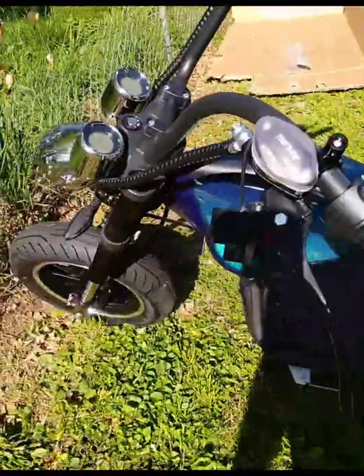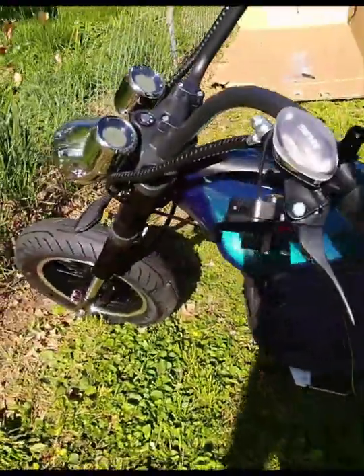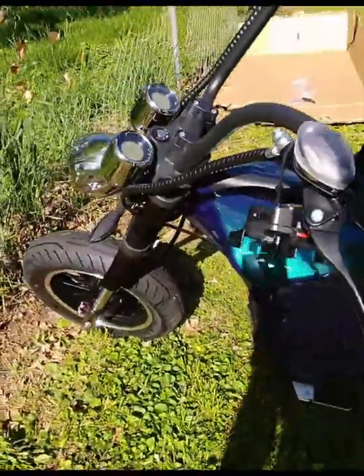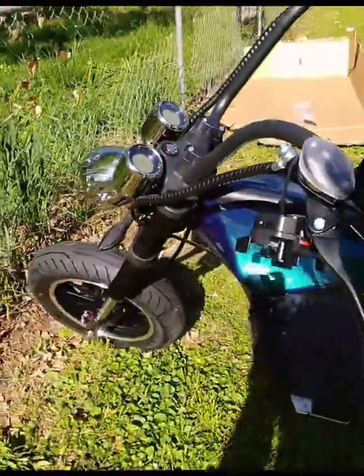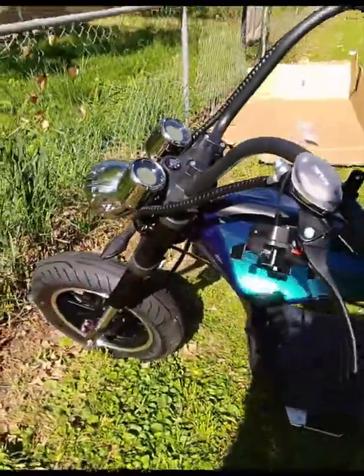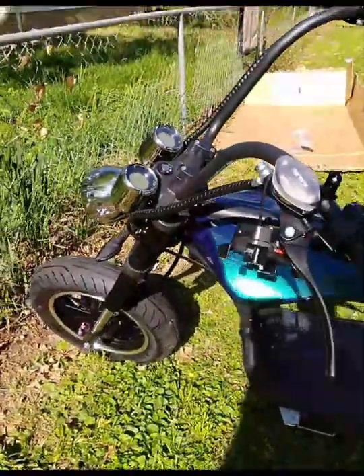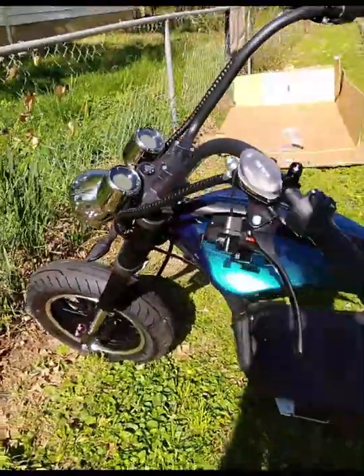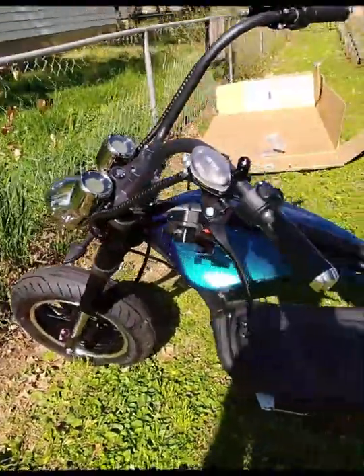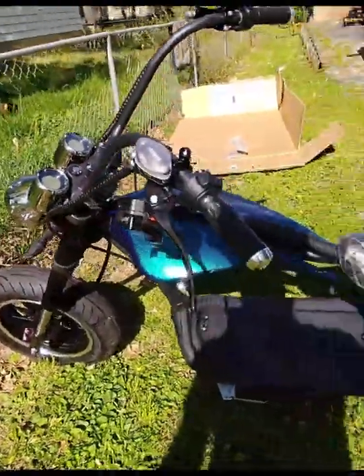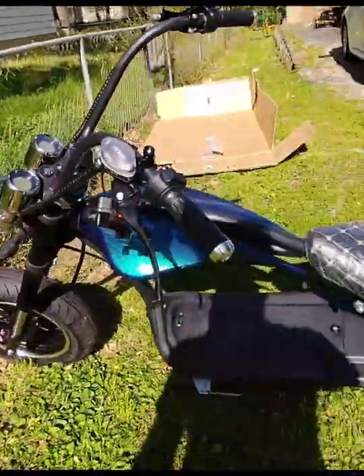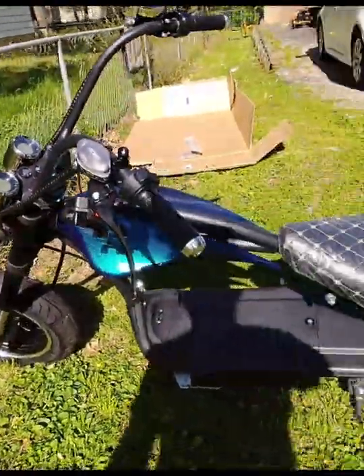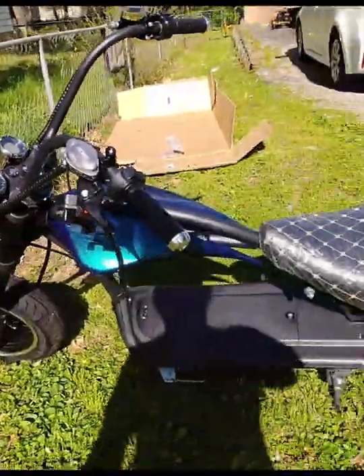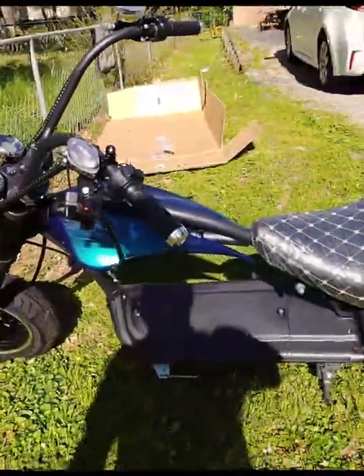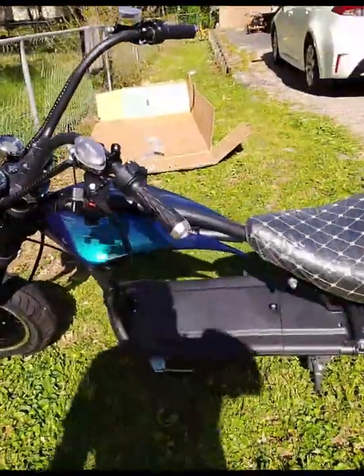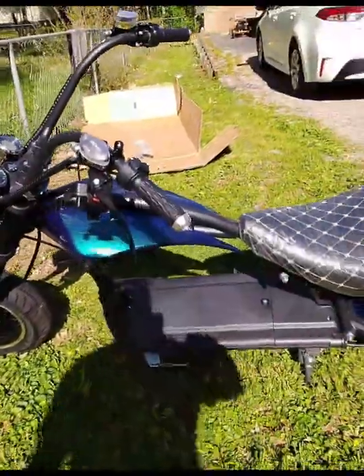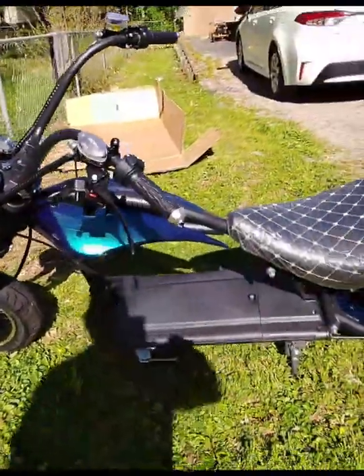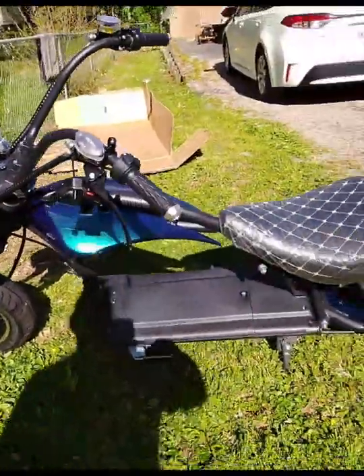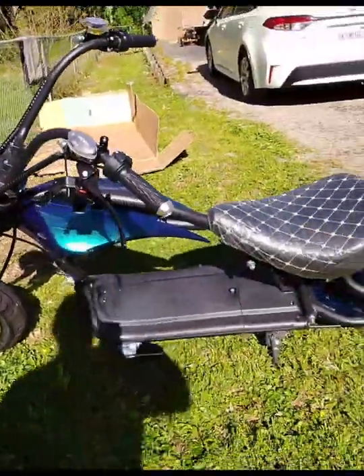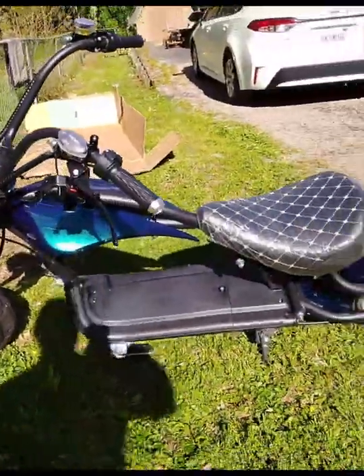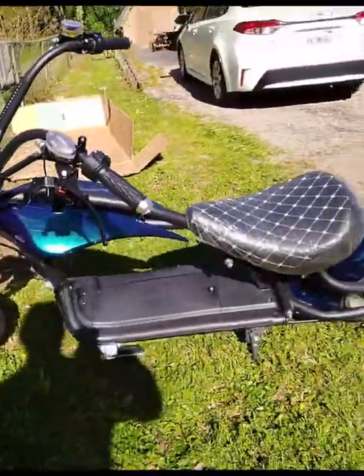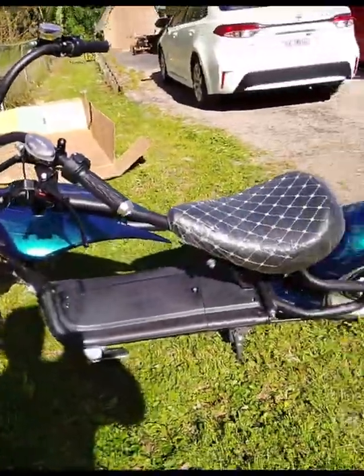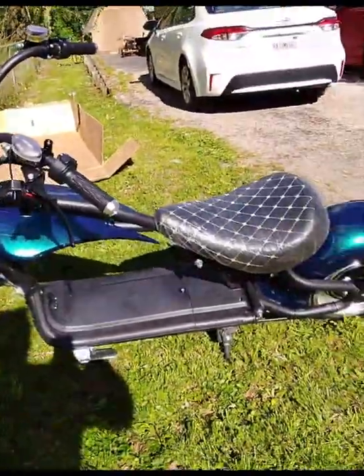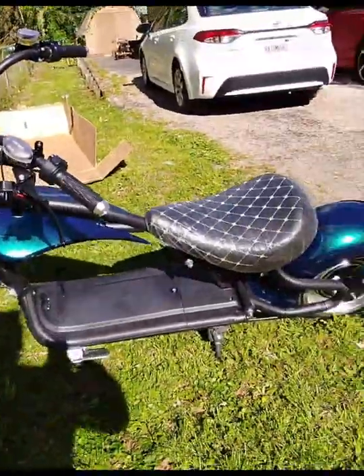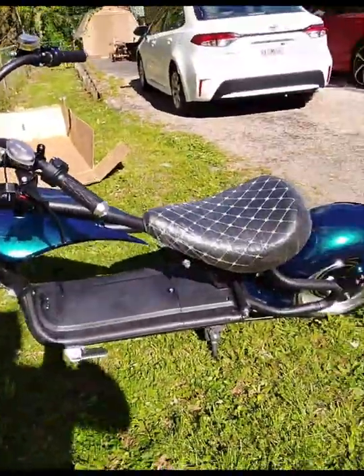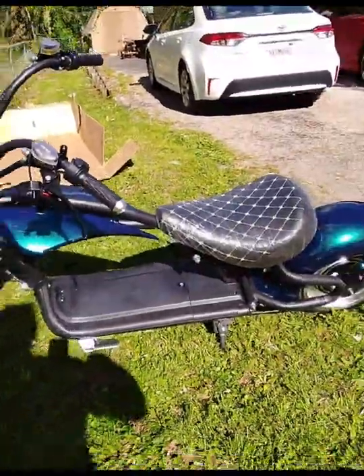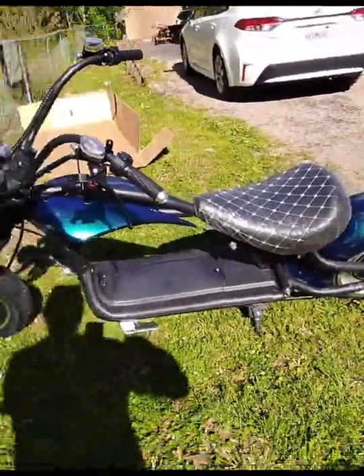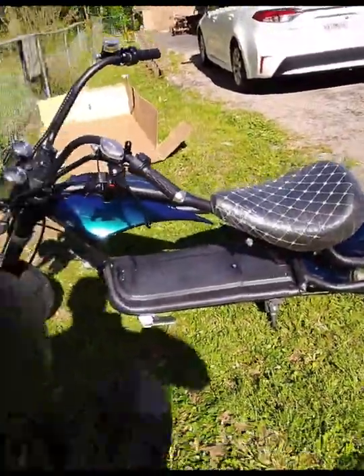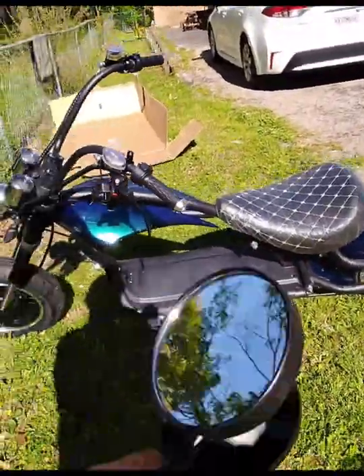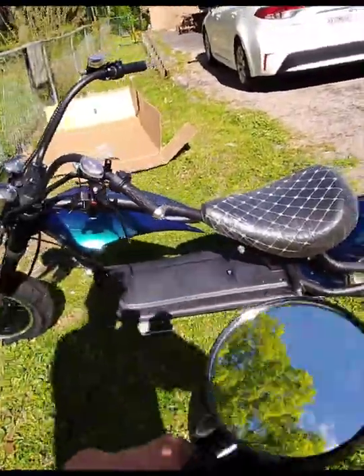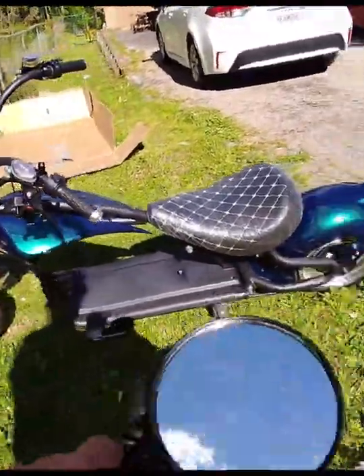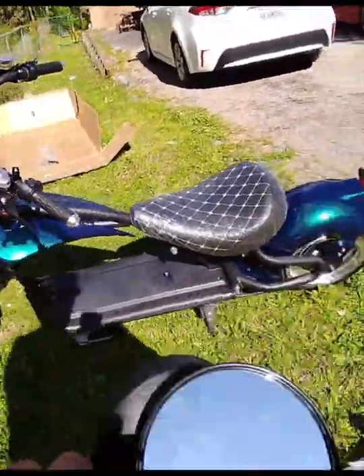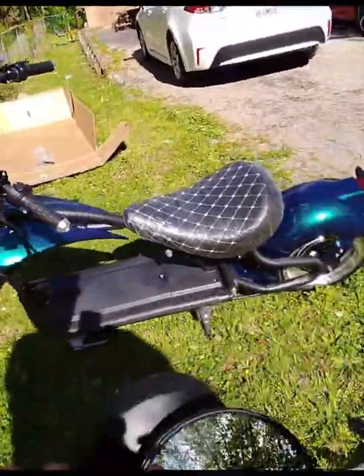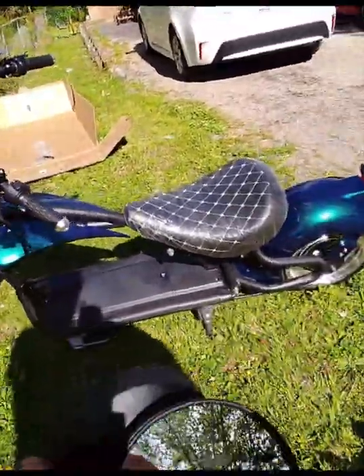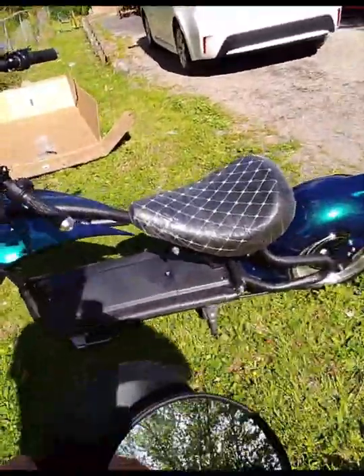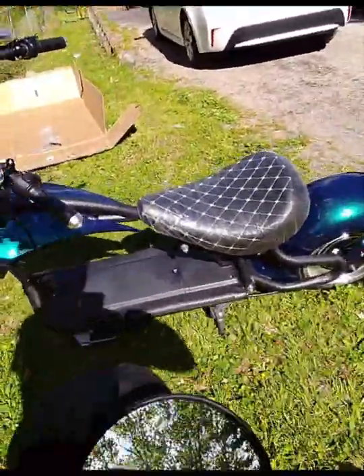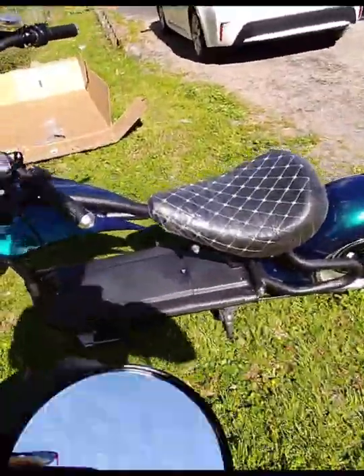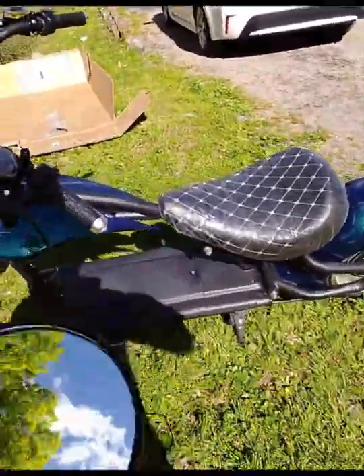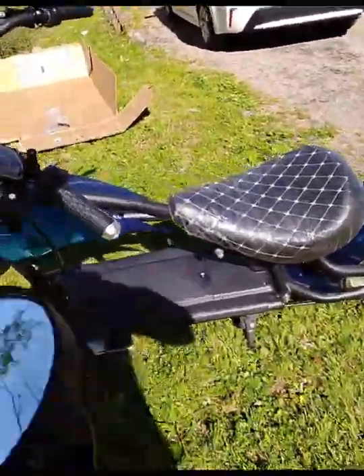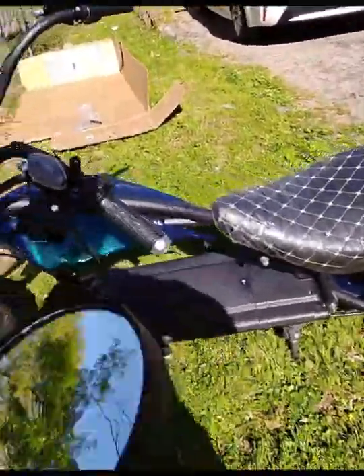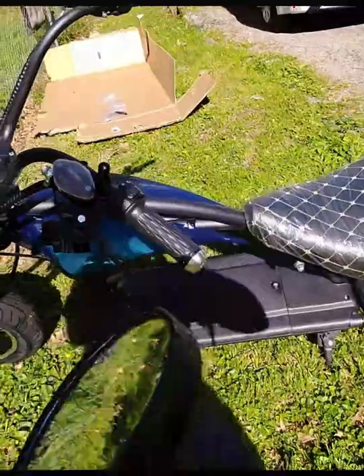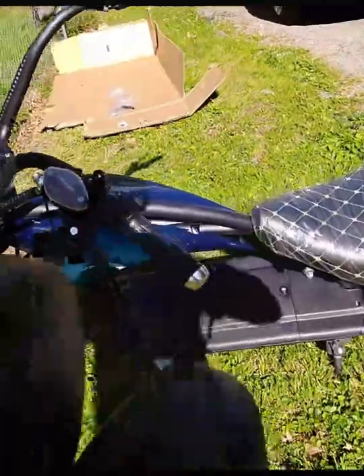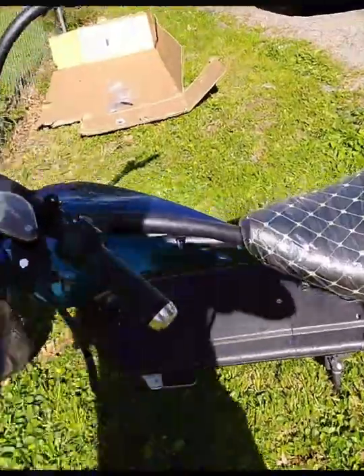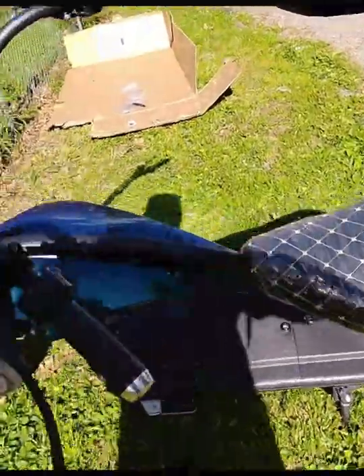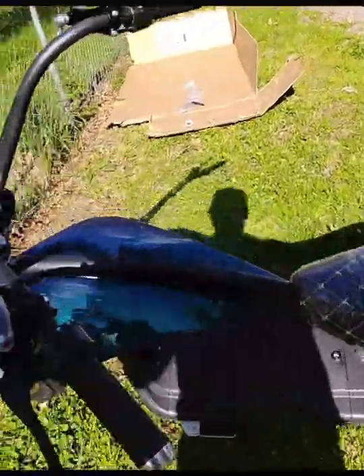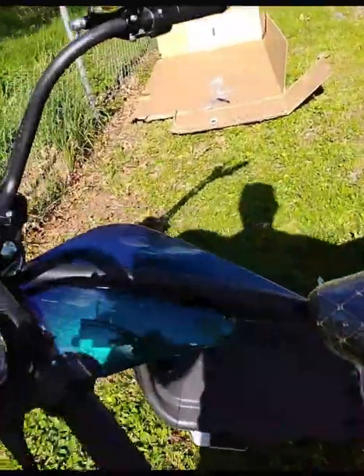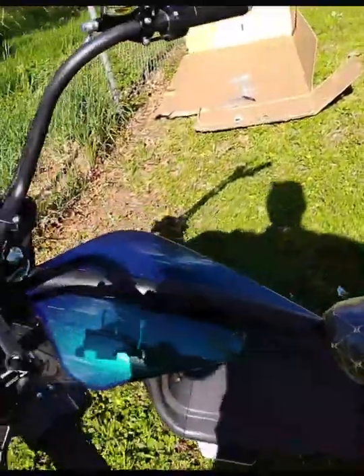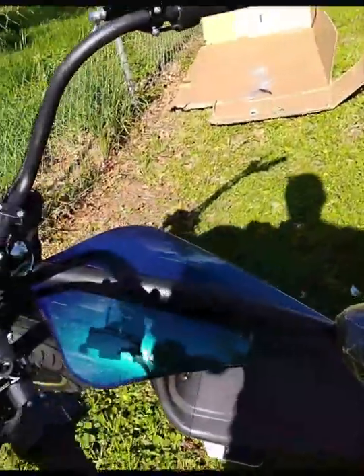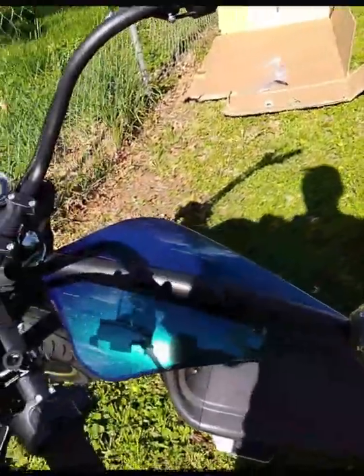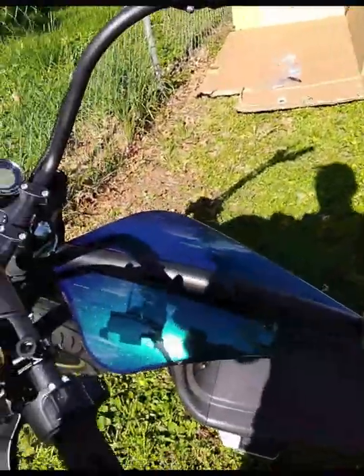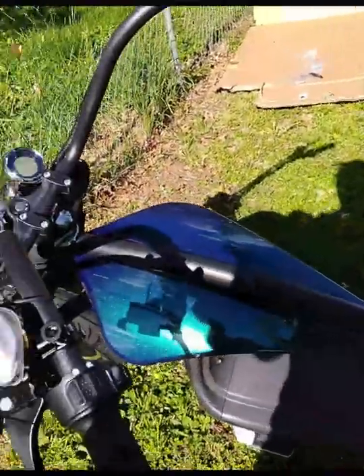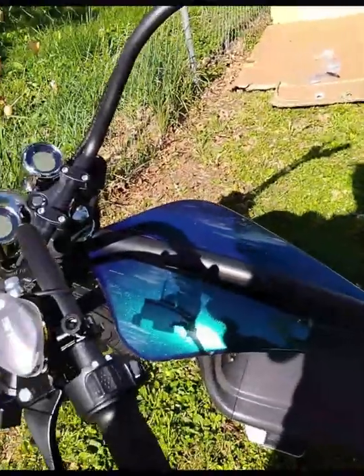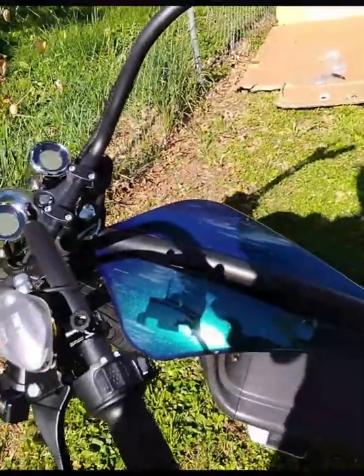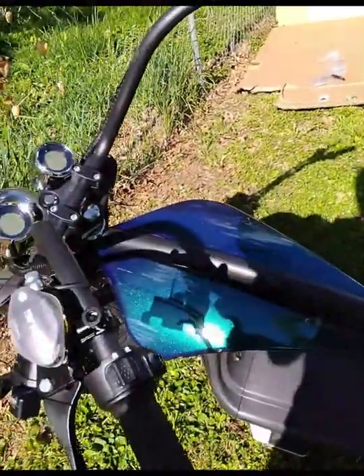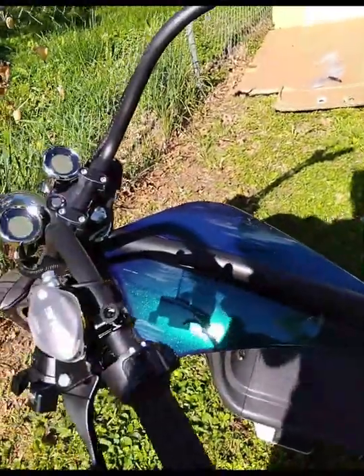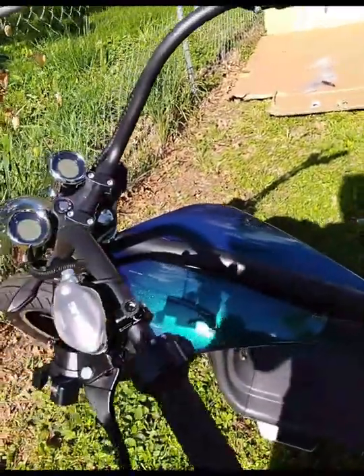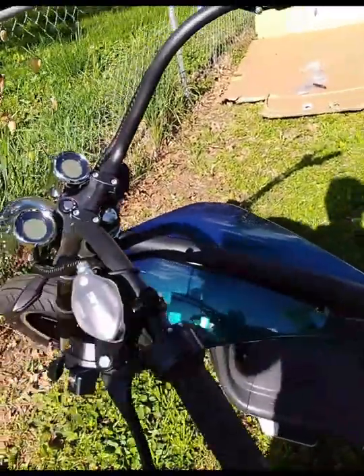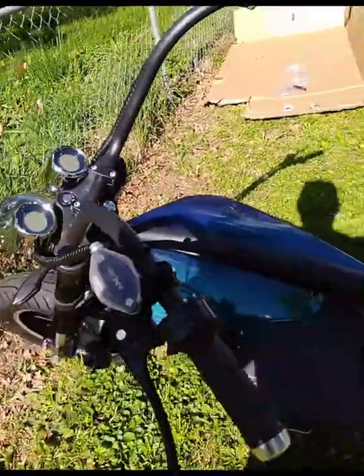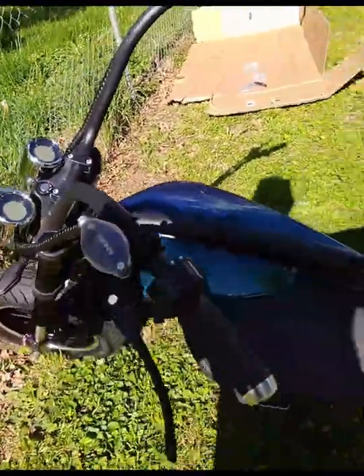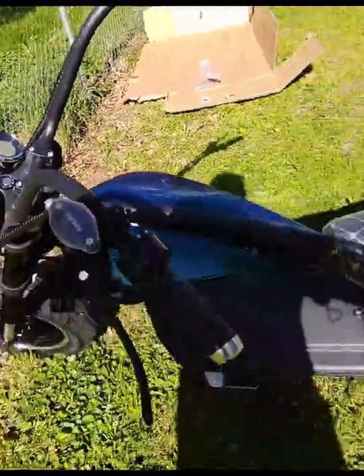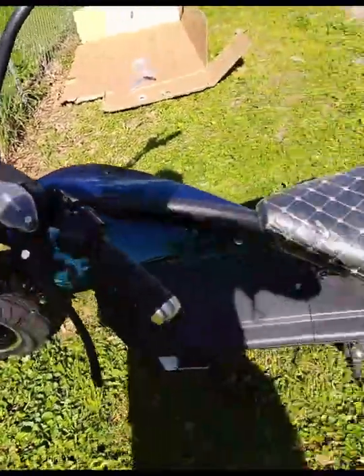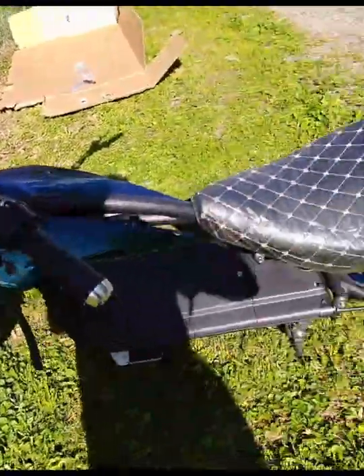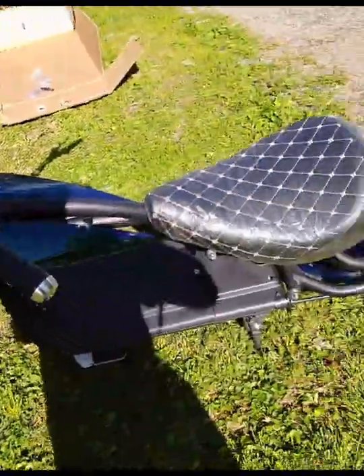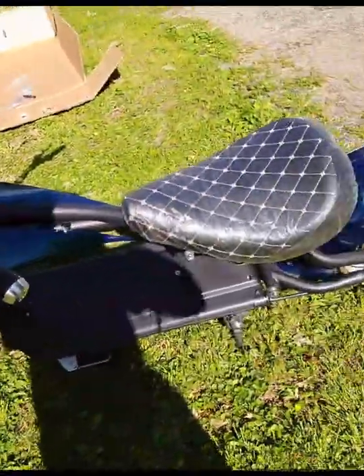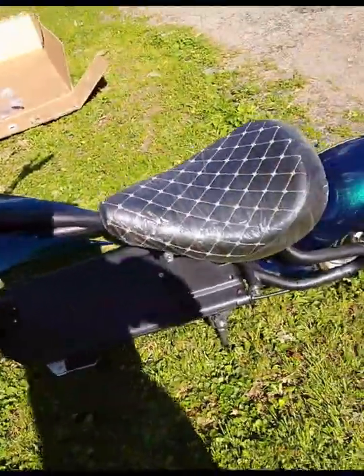Thing looks pretty sharp. We've got some rear view mirrors to mount and we'll turn this thing on and give it a try.